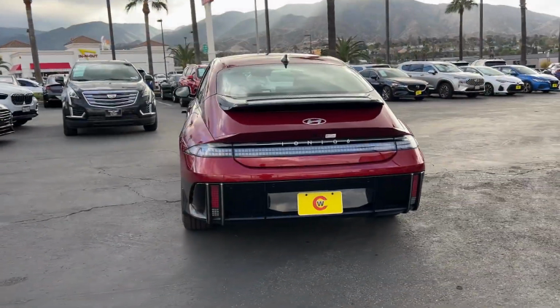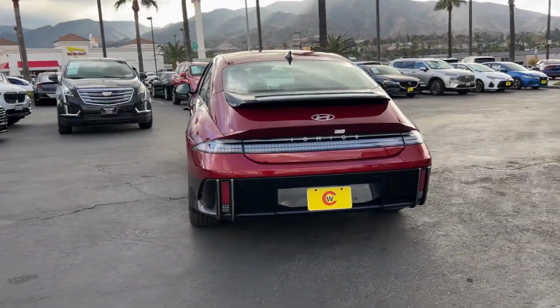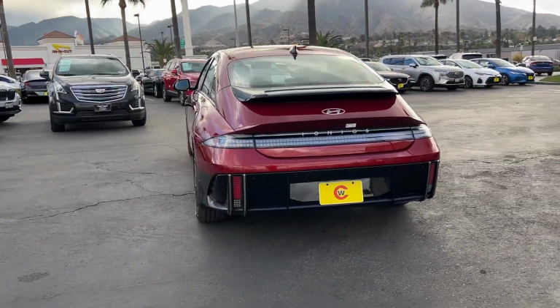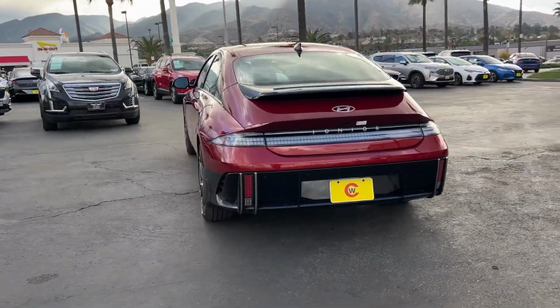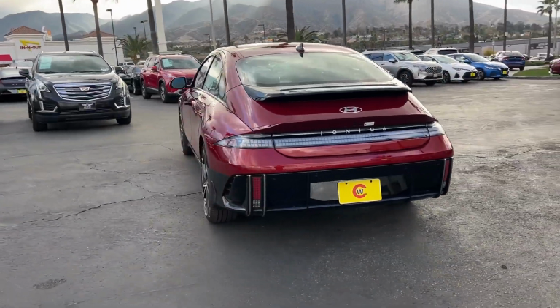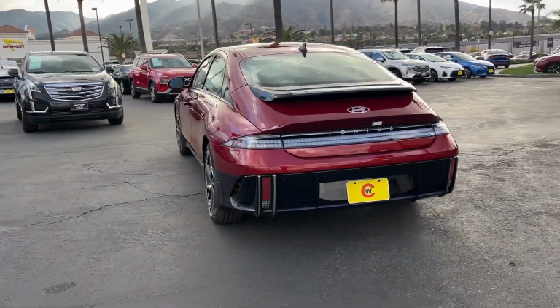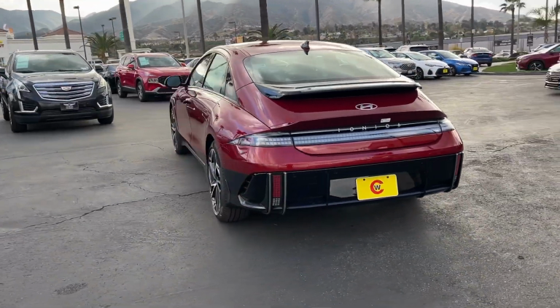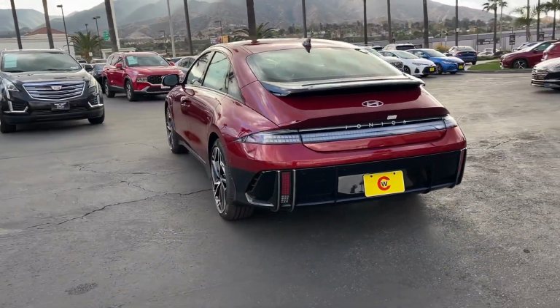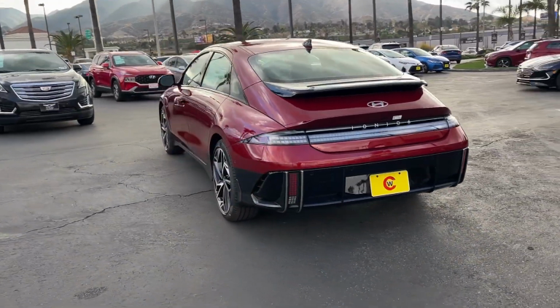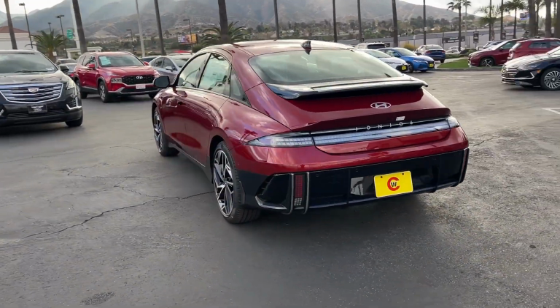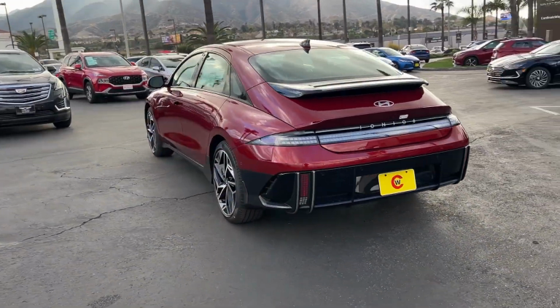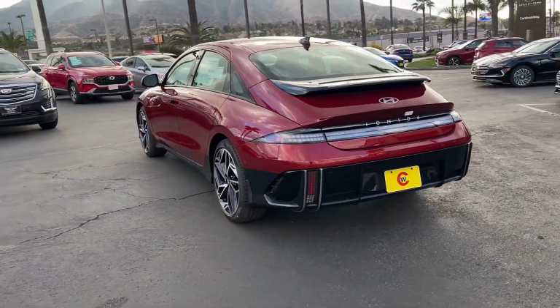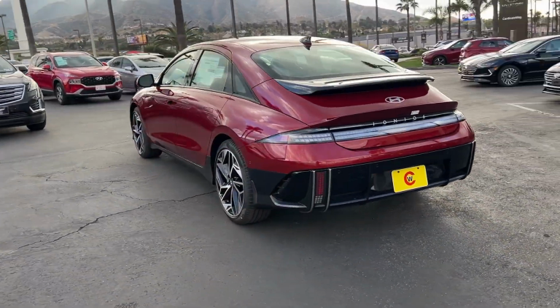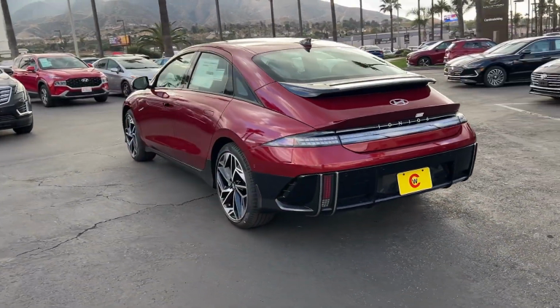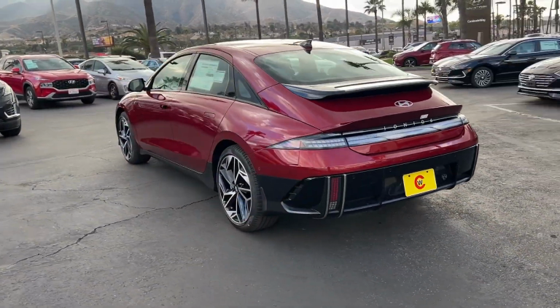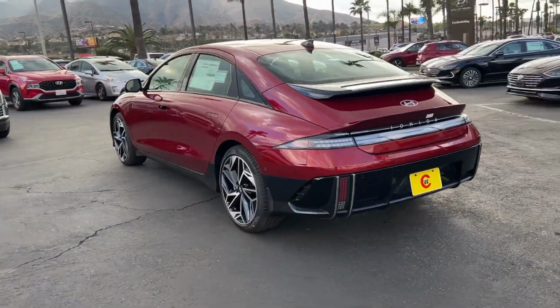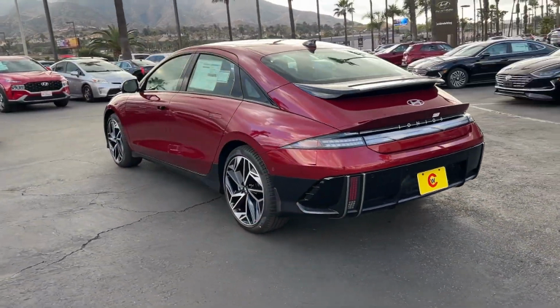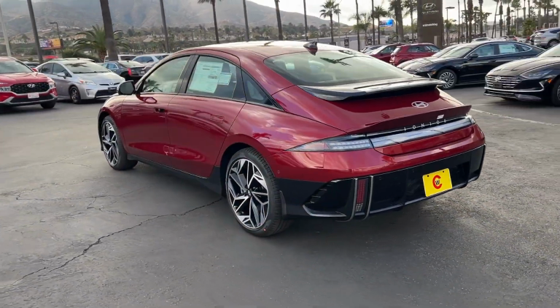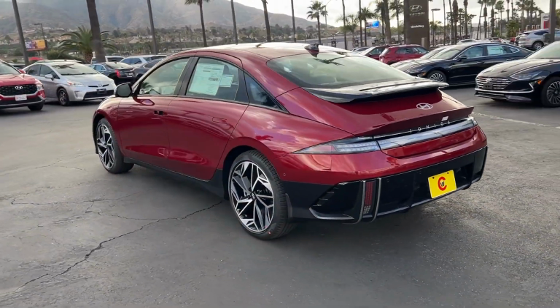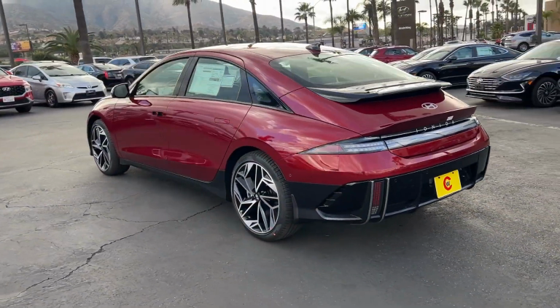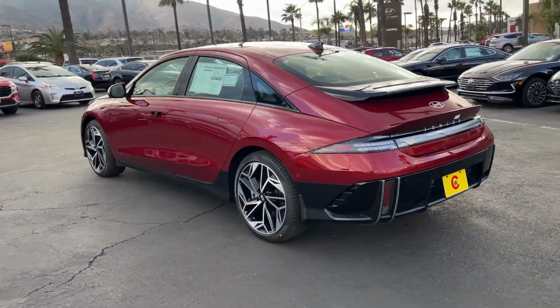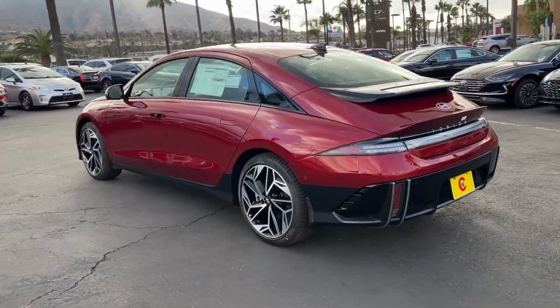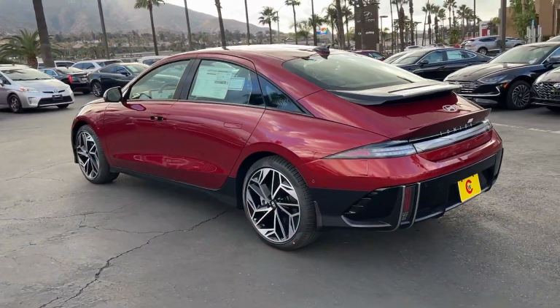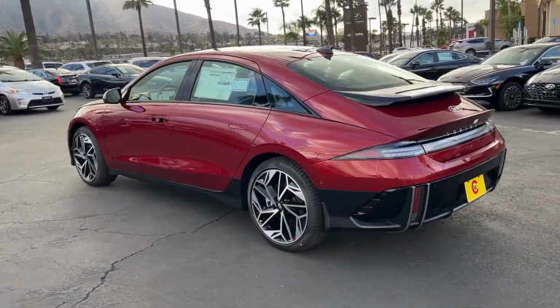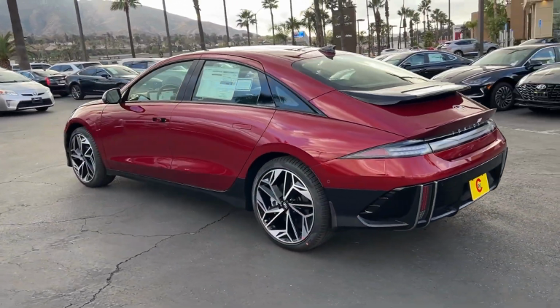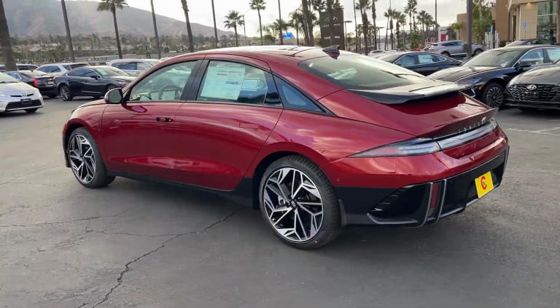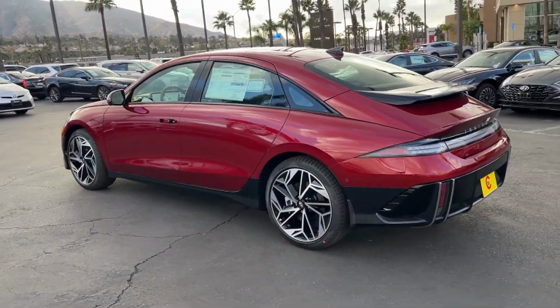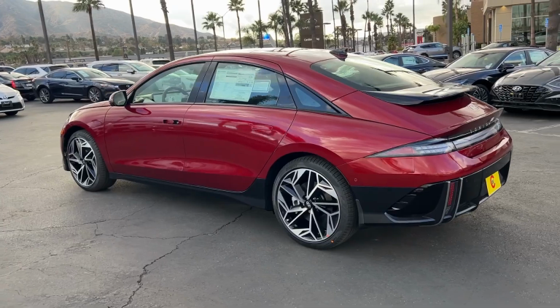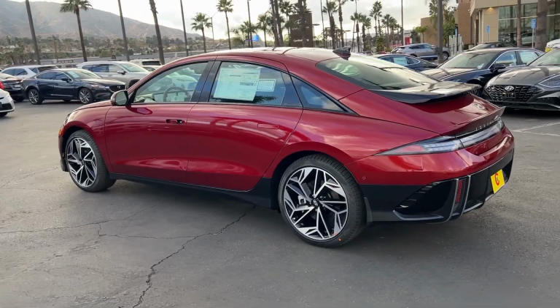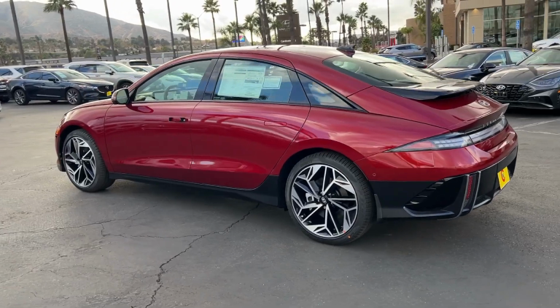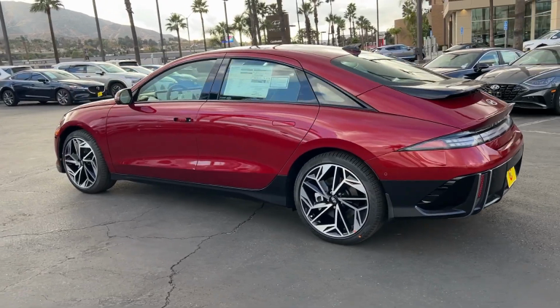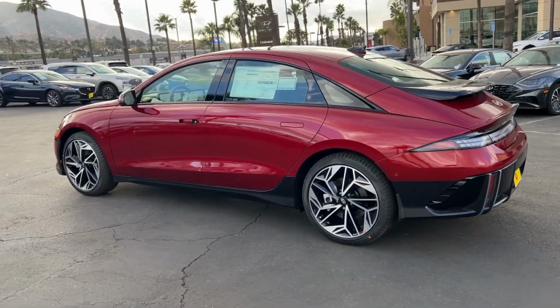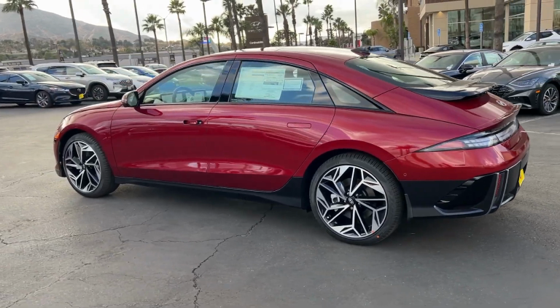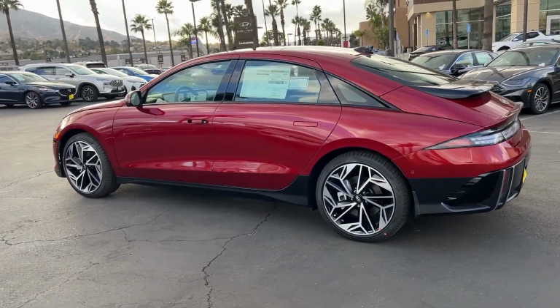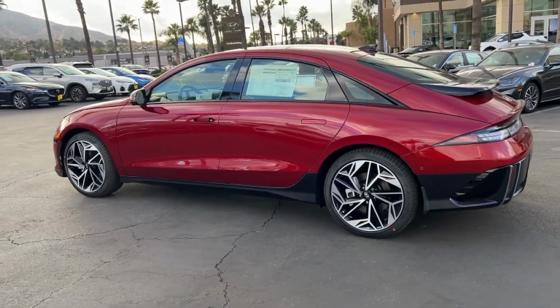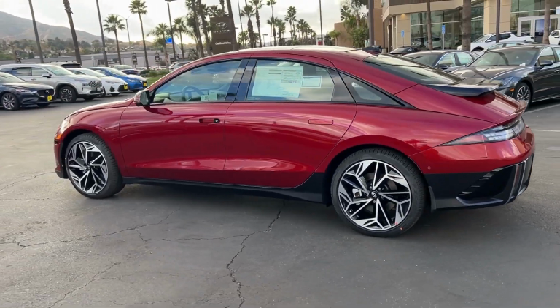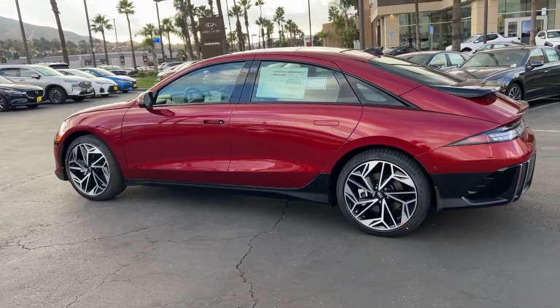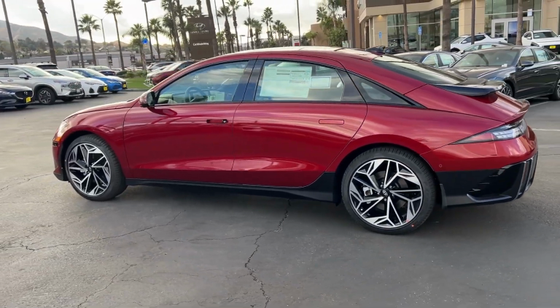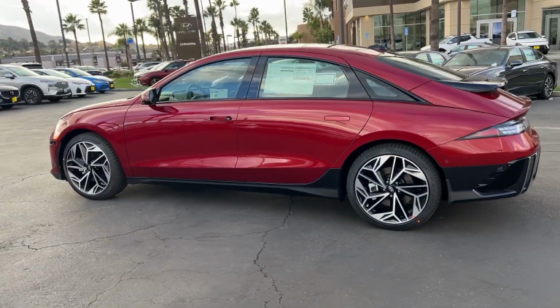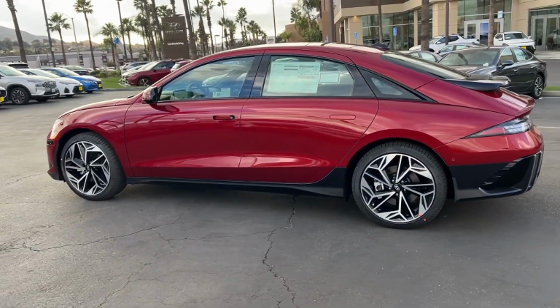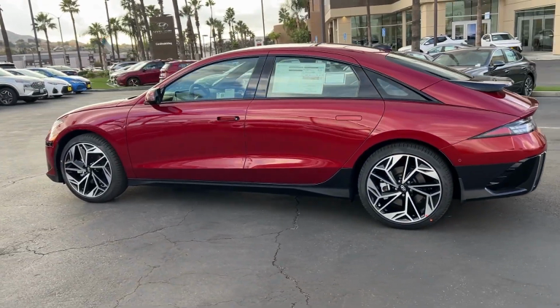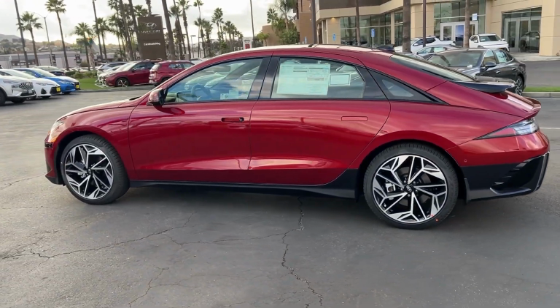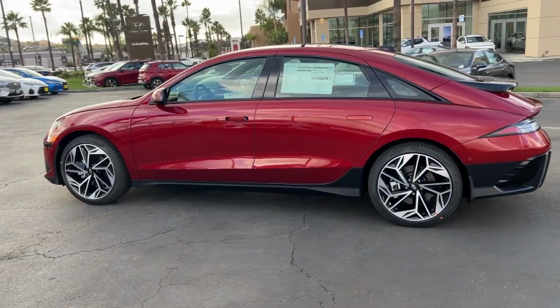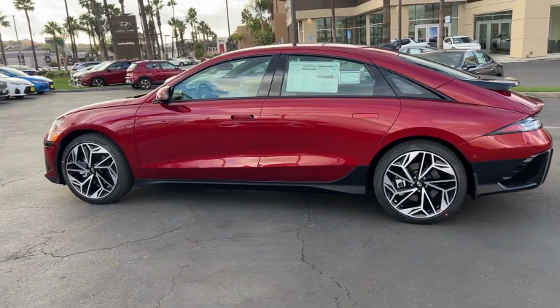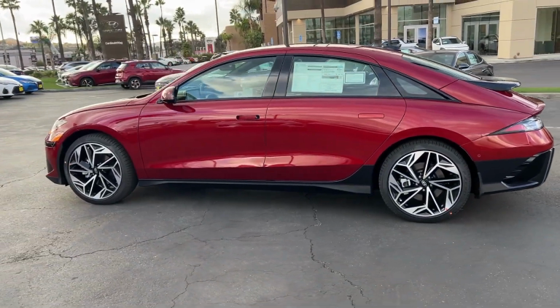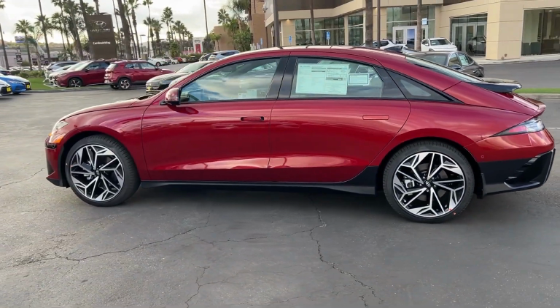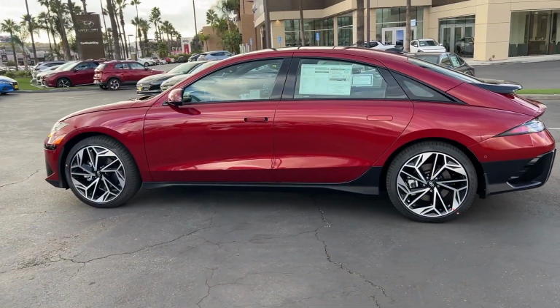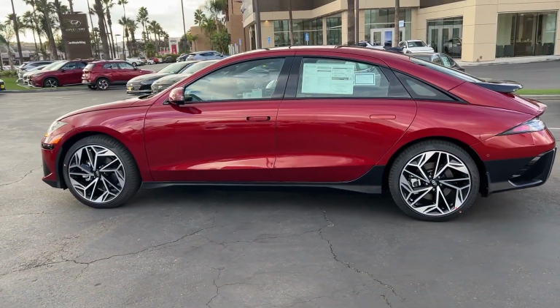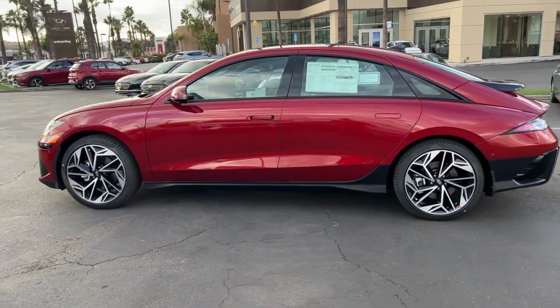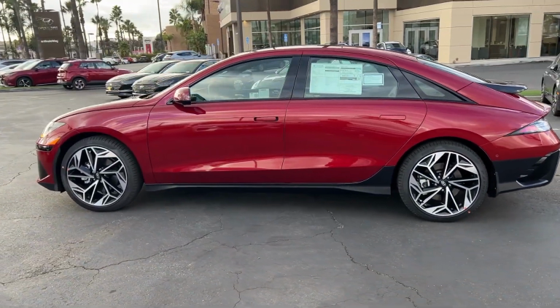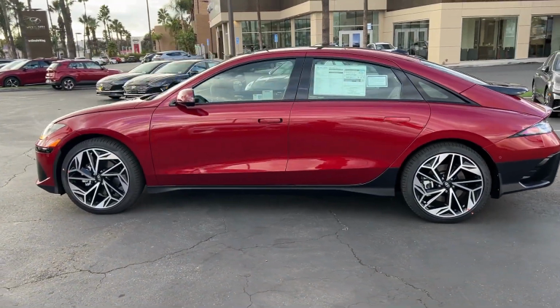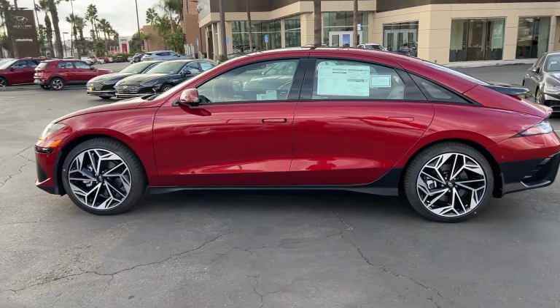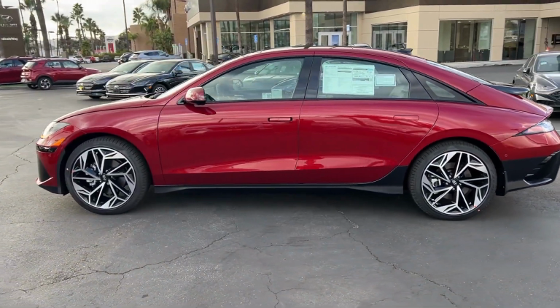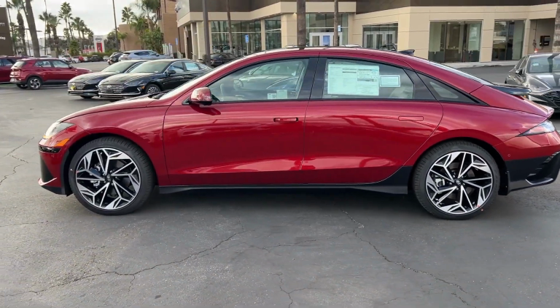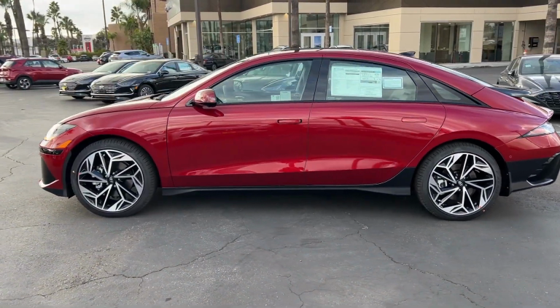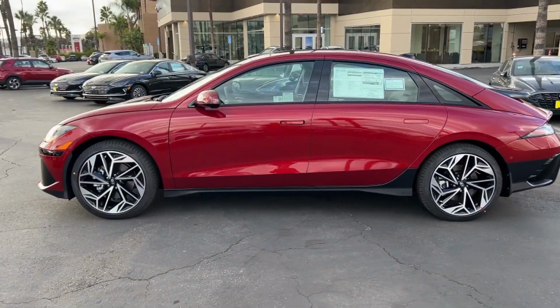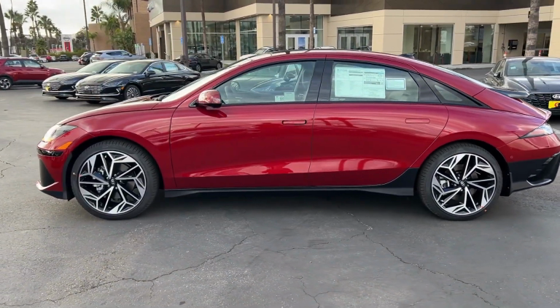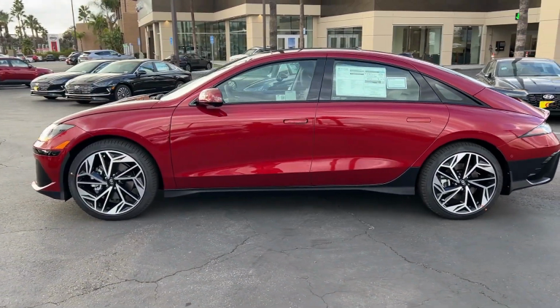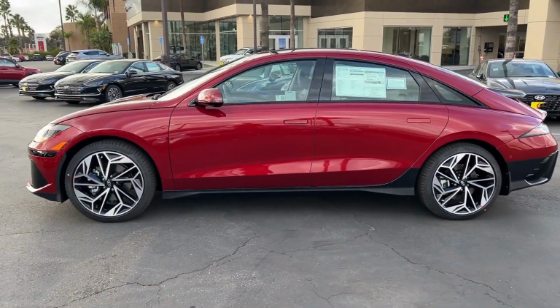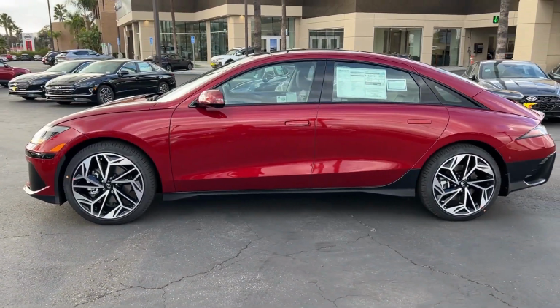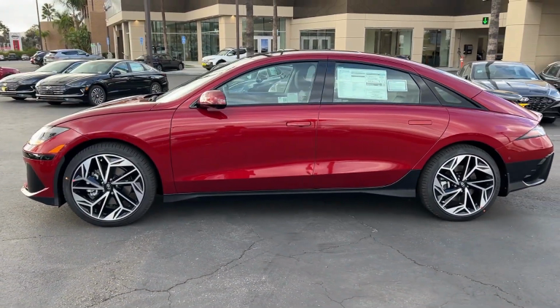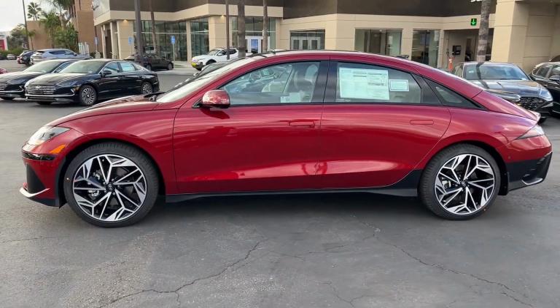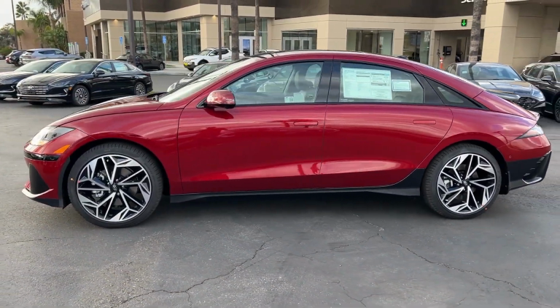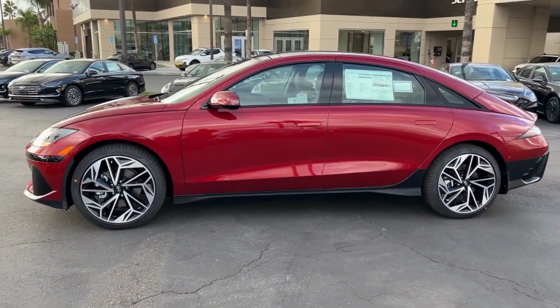A modern, minimalist aesthetic, long driving range, and standard driver-assist safety features, all at a surprisingly affordable price.